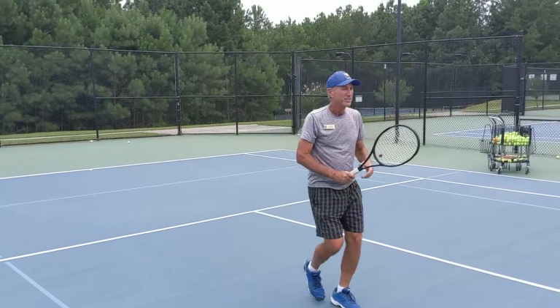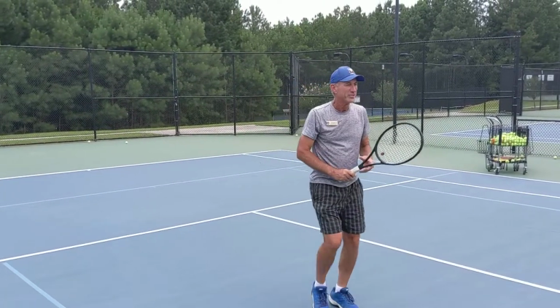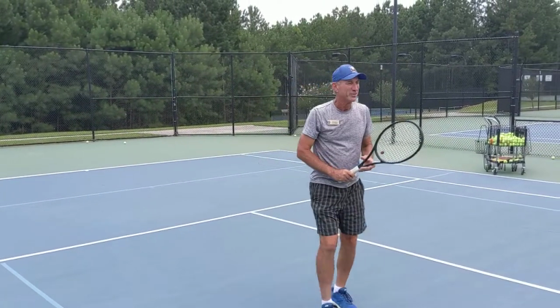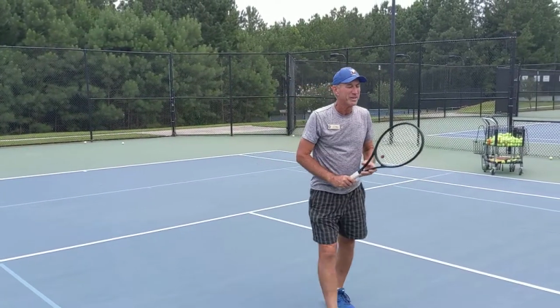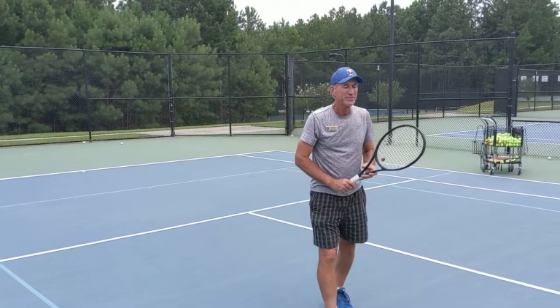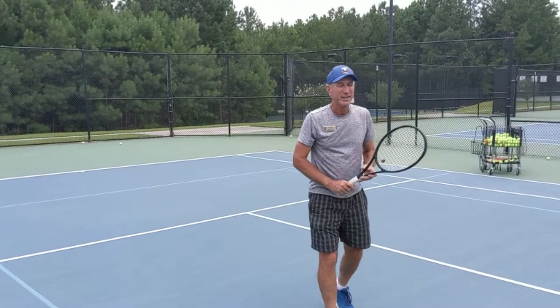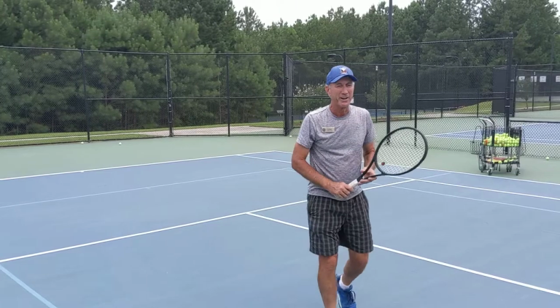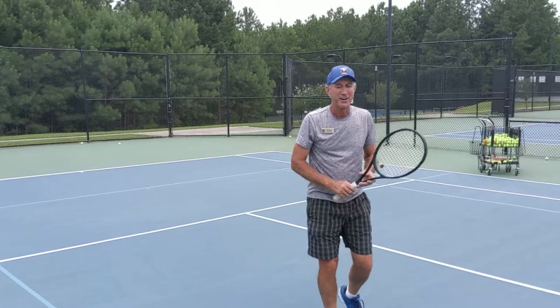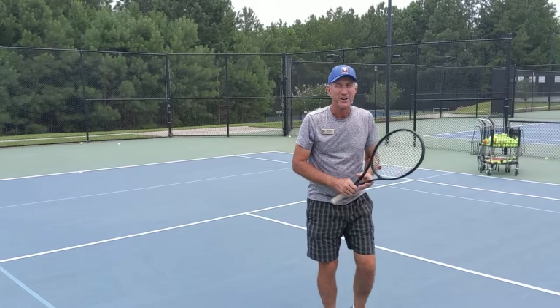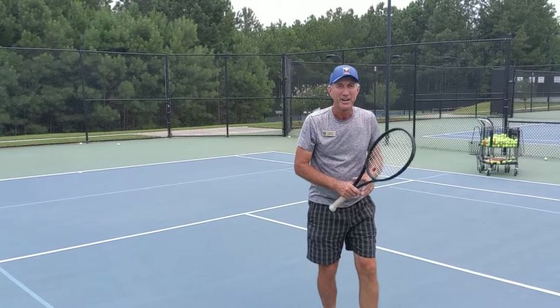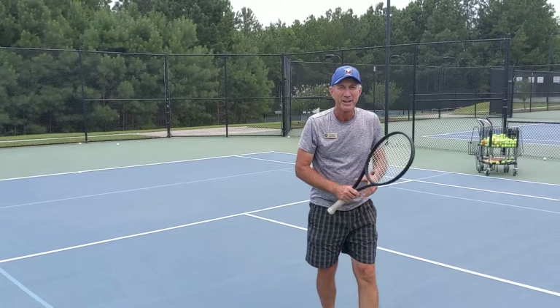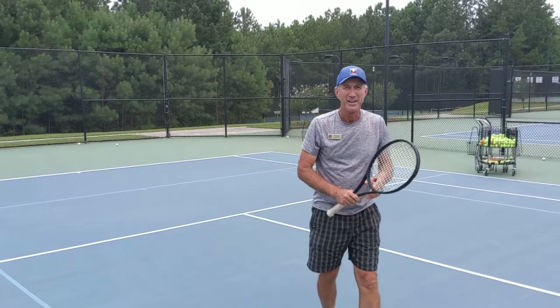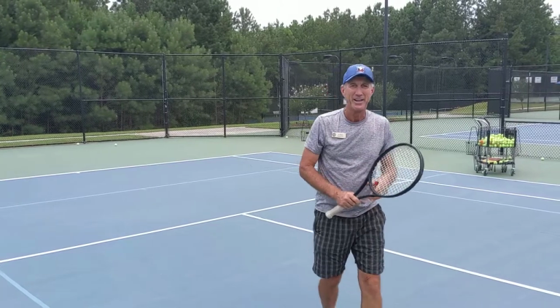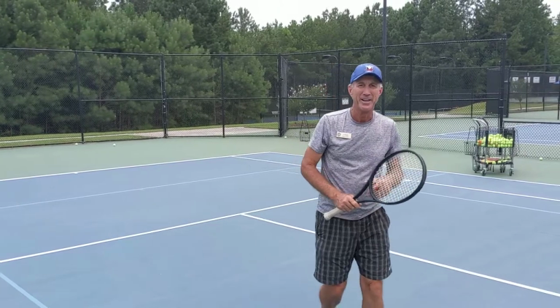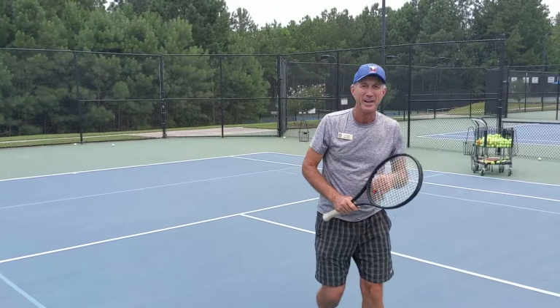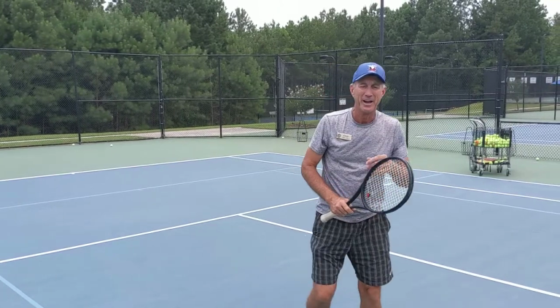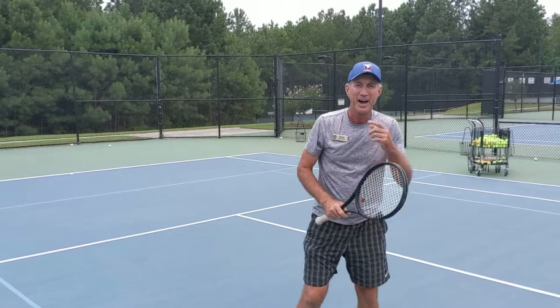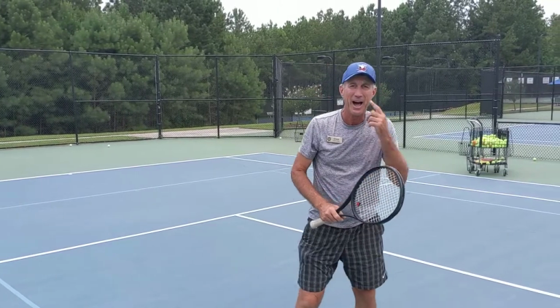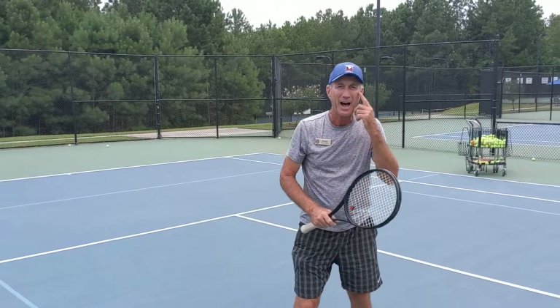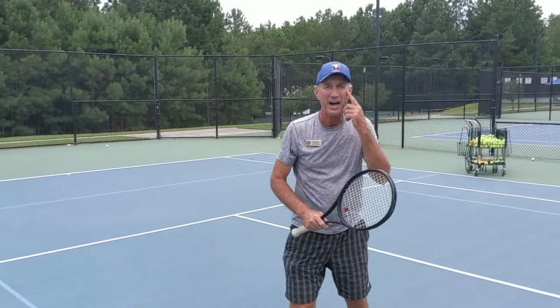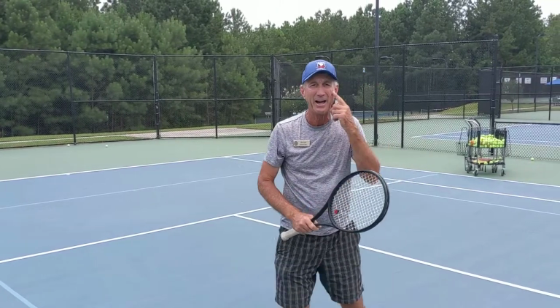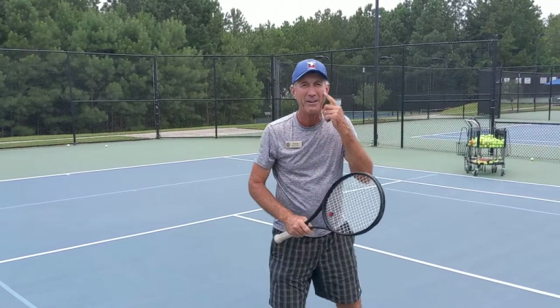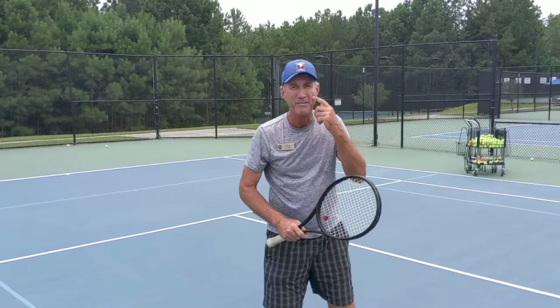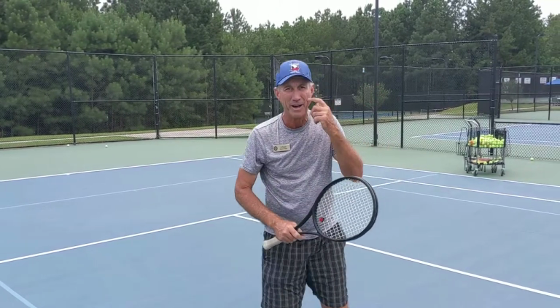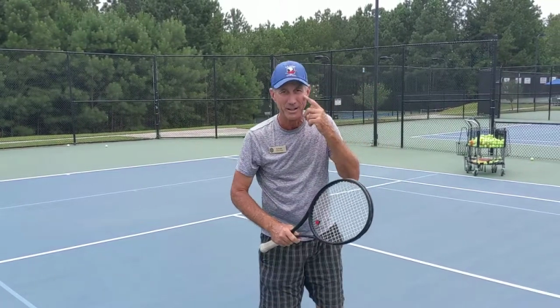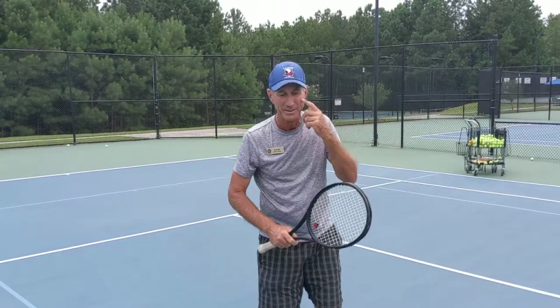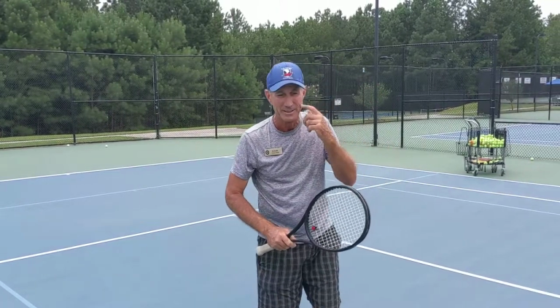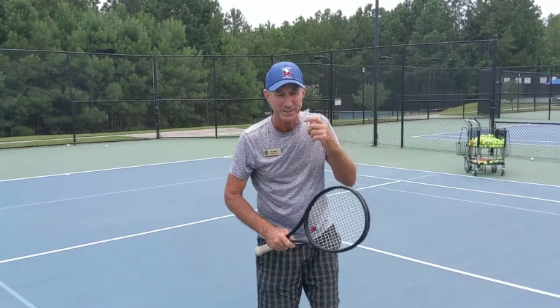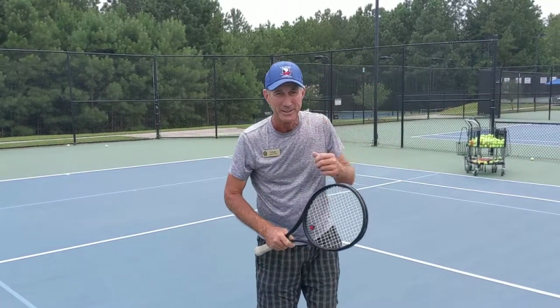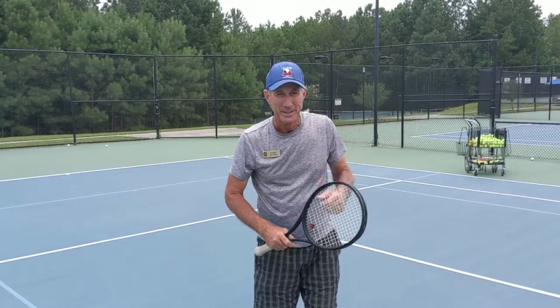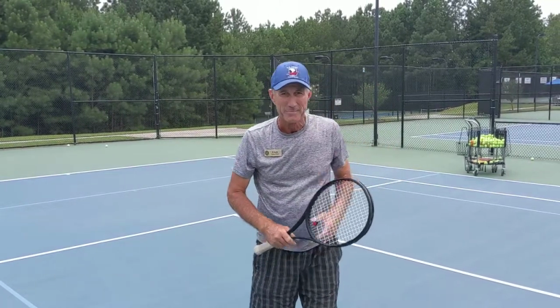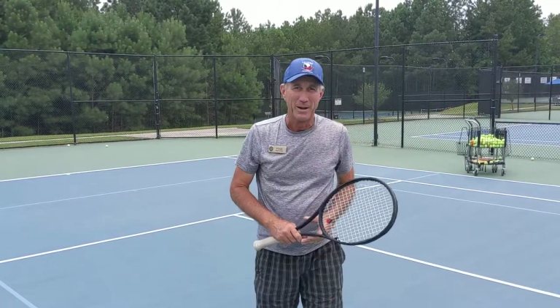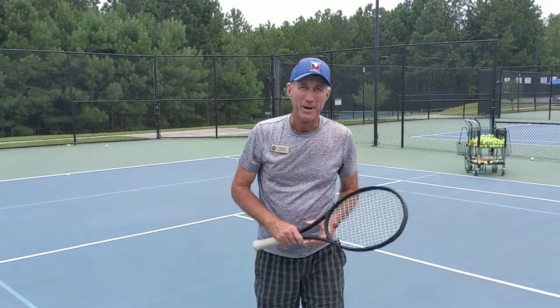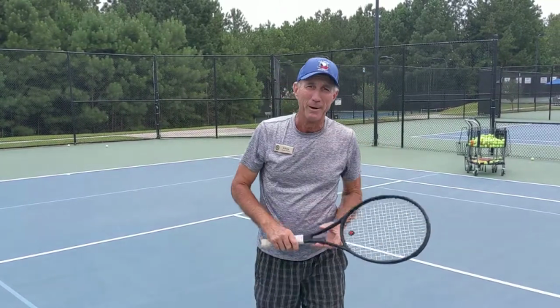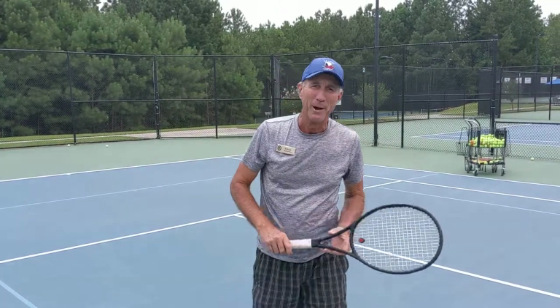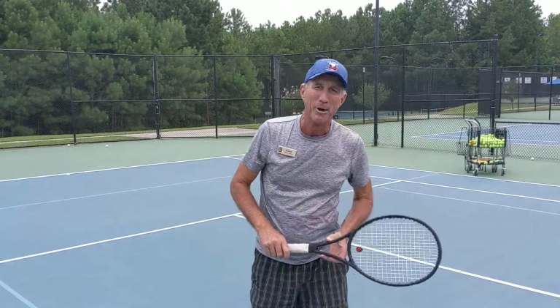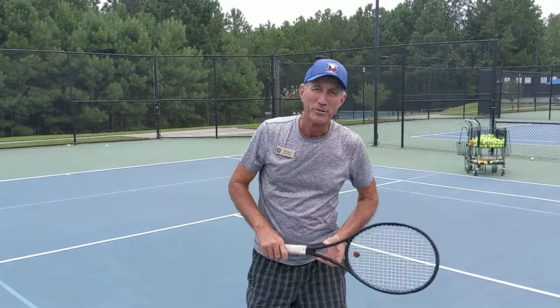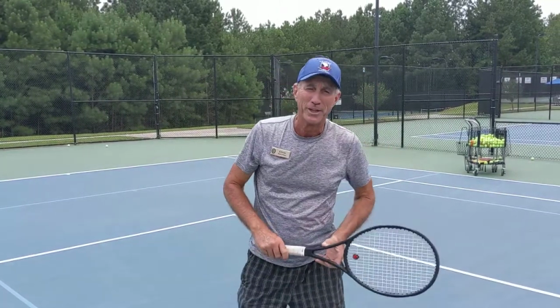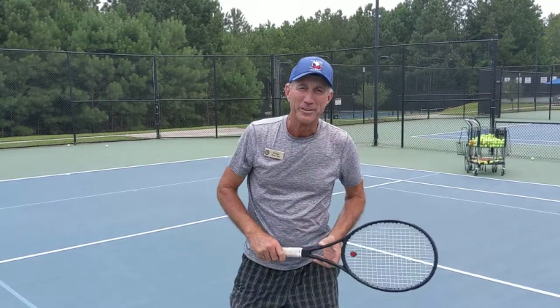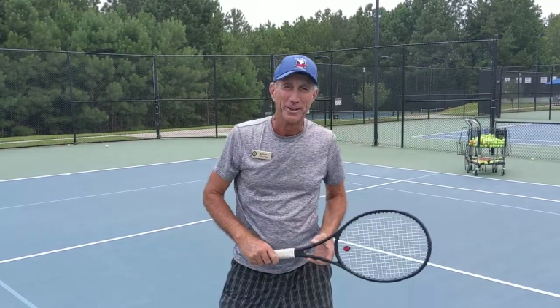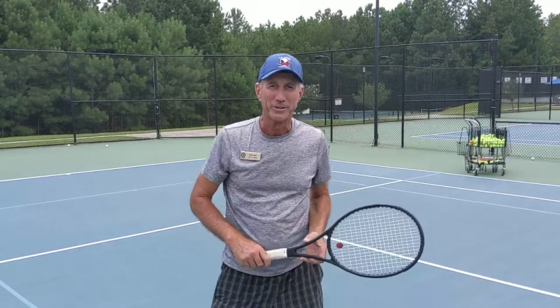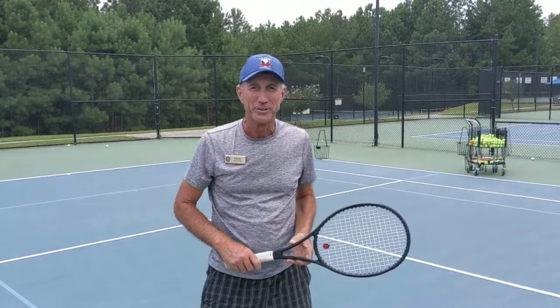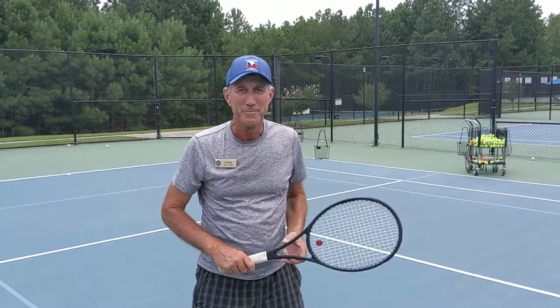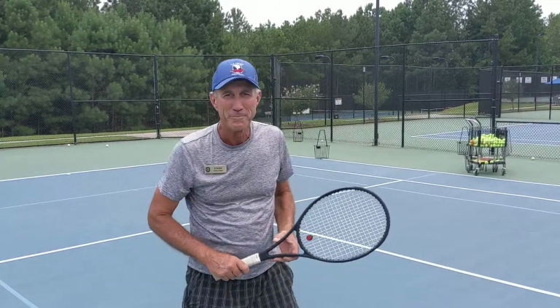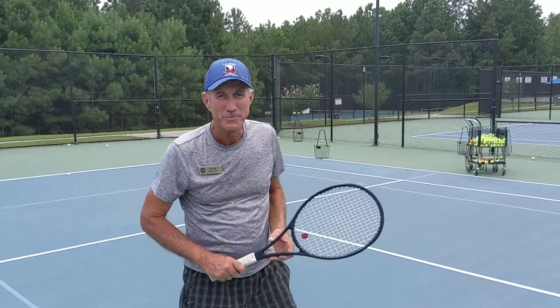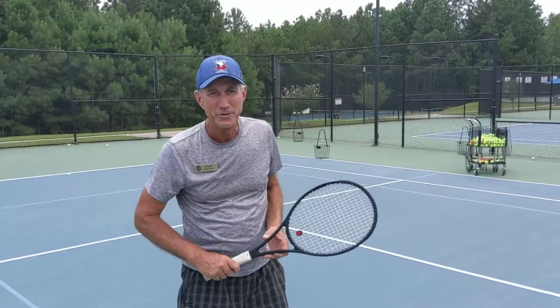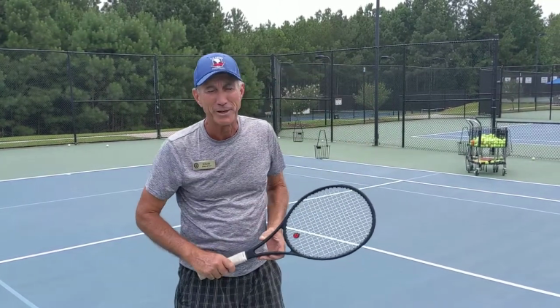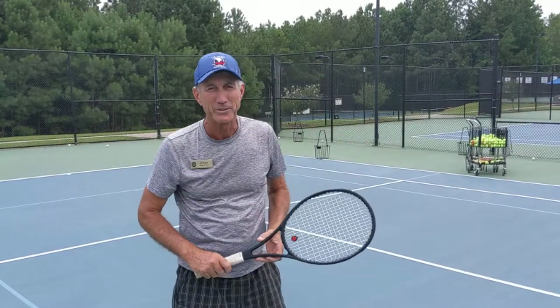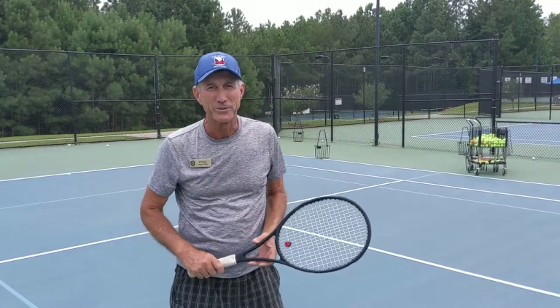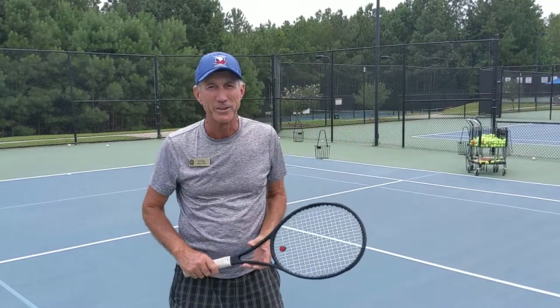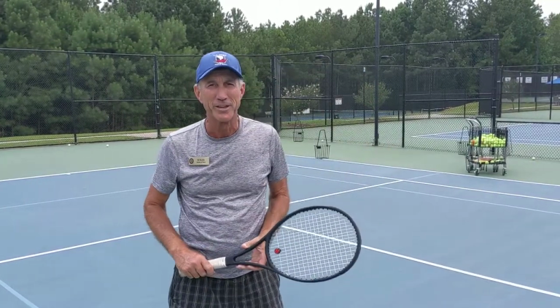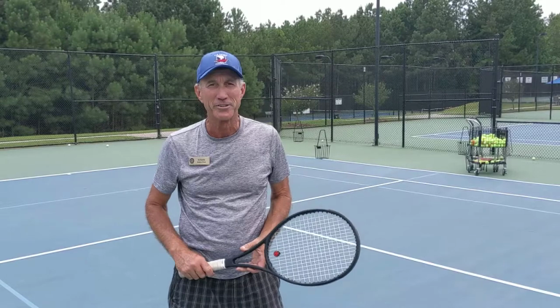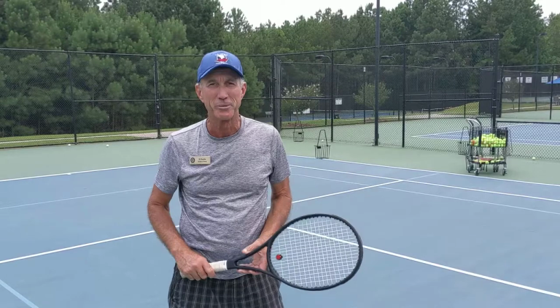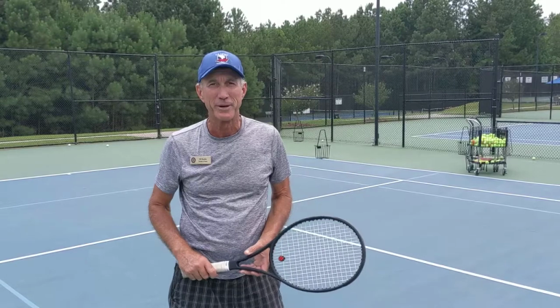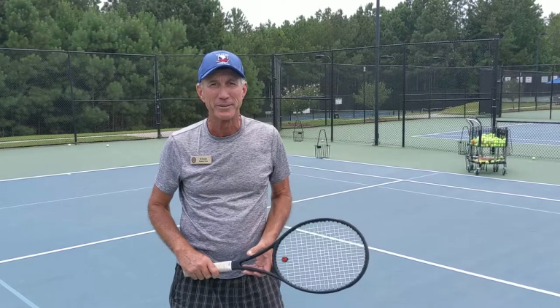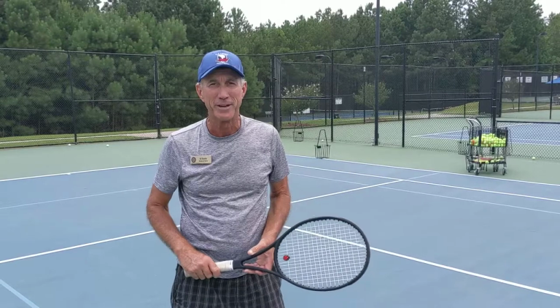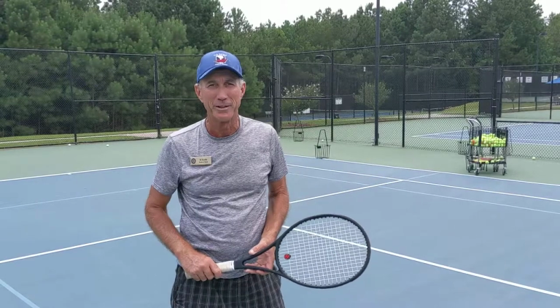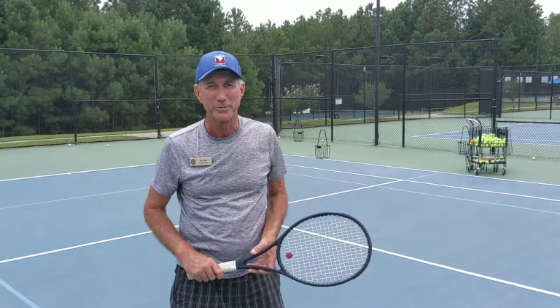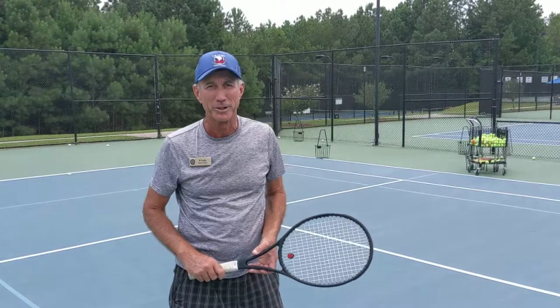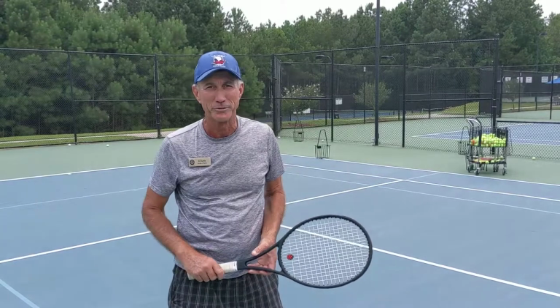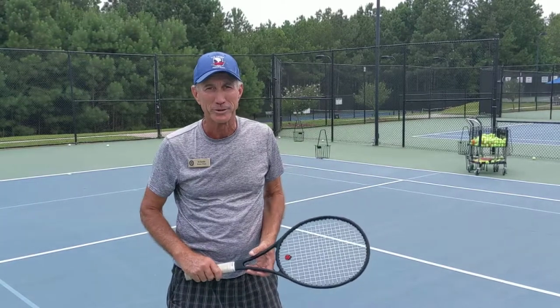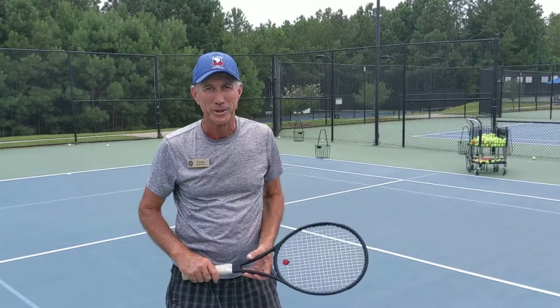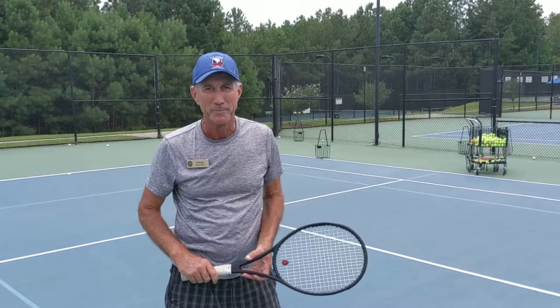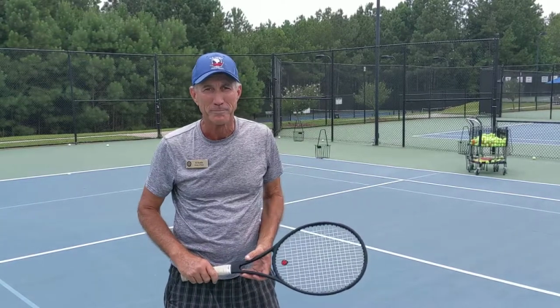So right there I hit a high volley. I'm RJ Dunkel, Director of Tennis at White Columns Country Club.